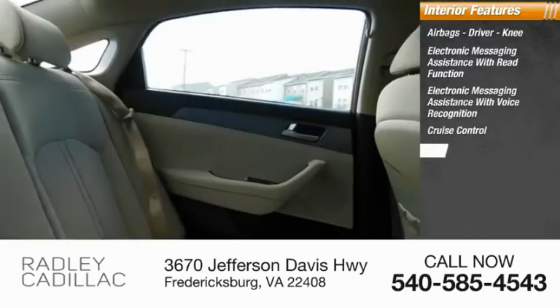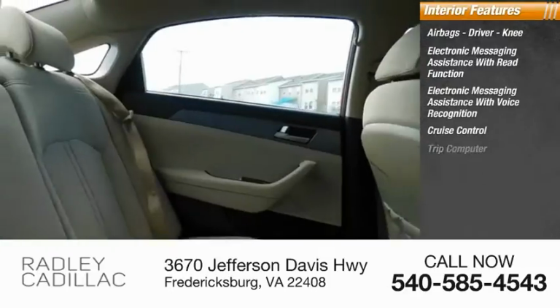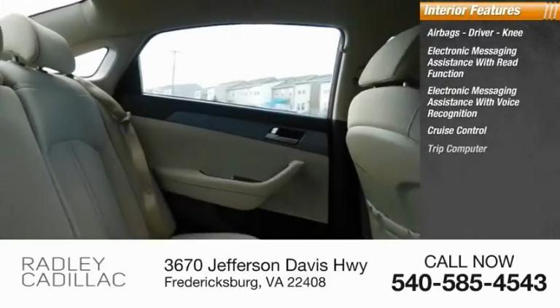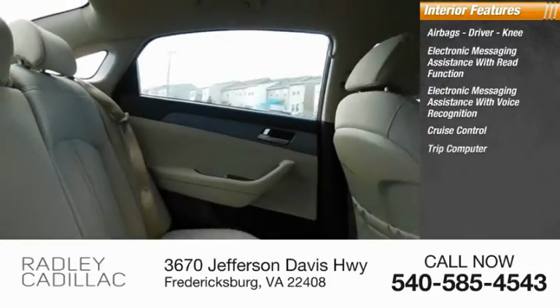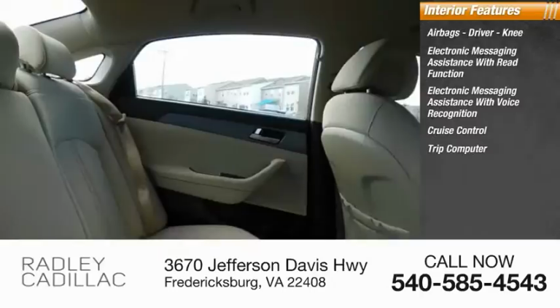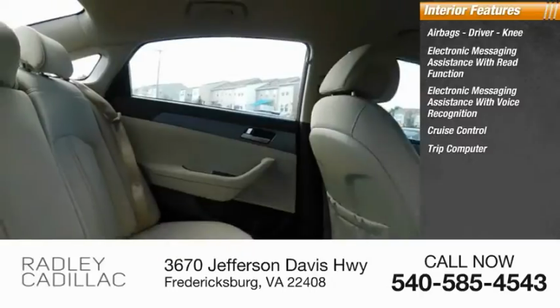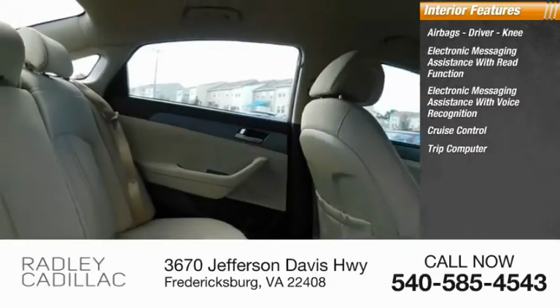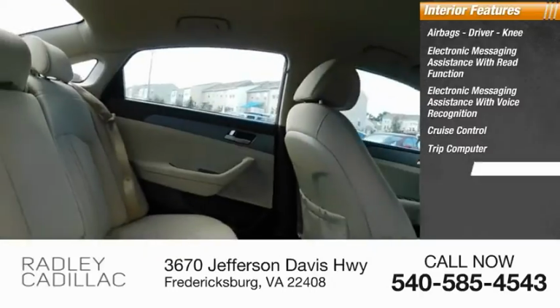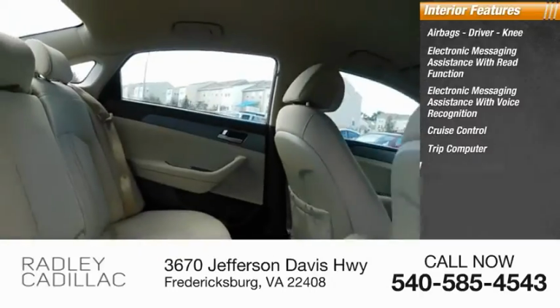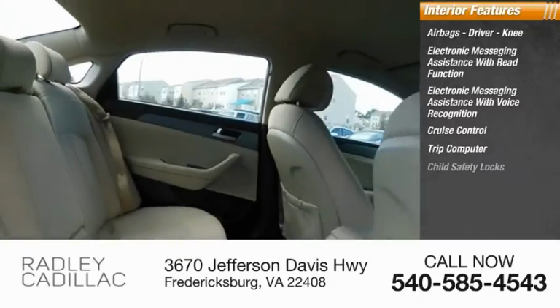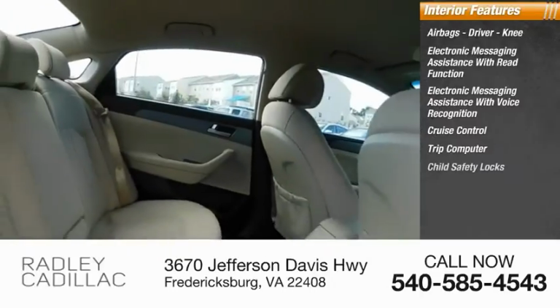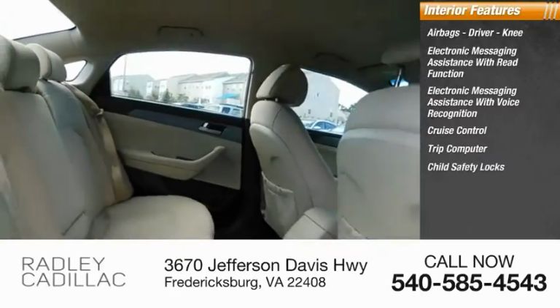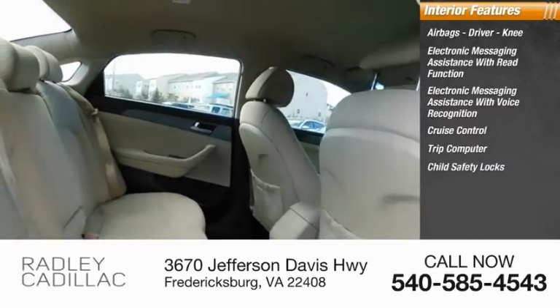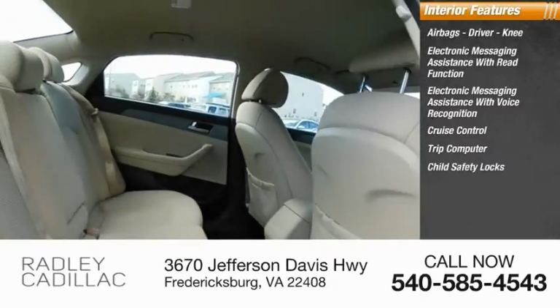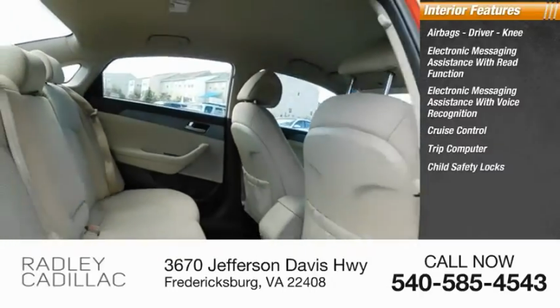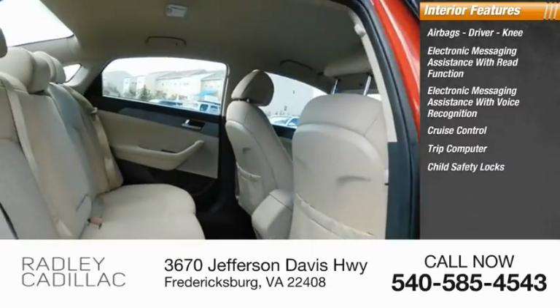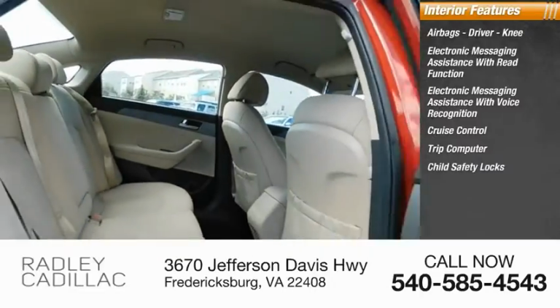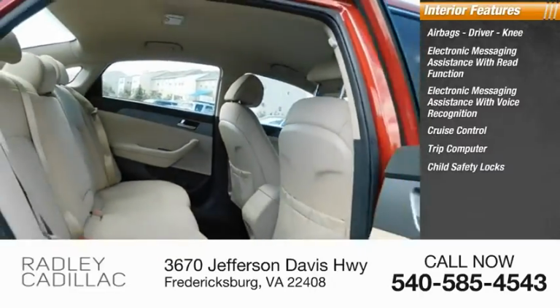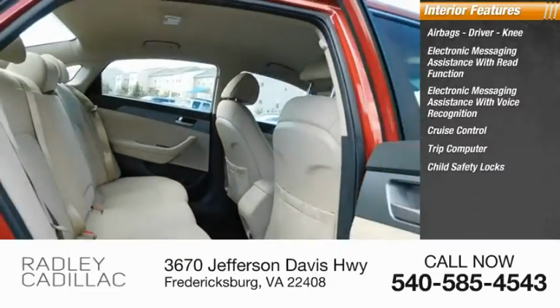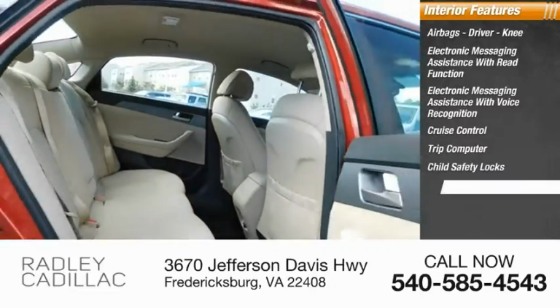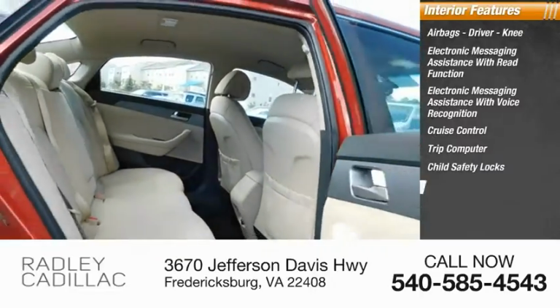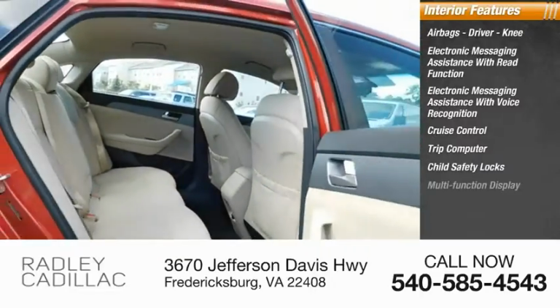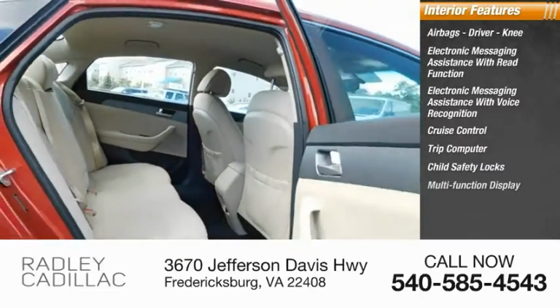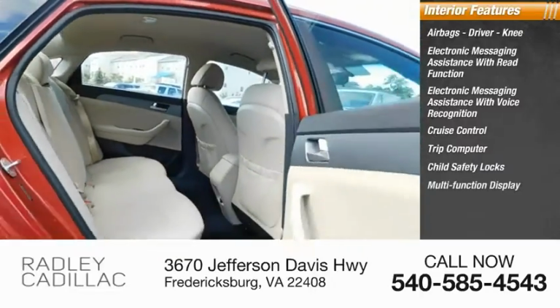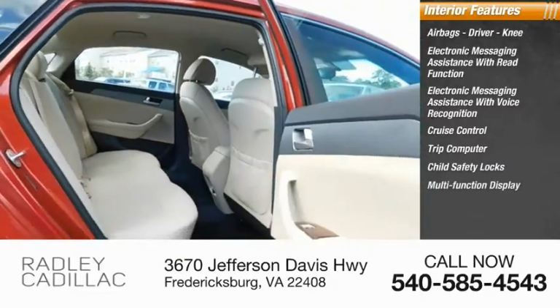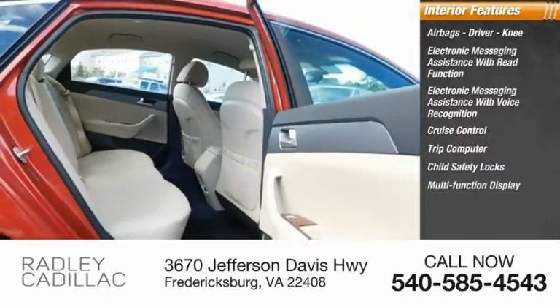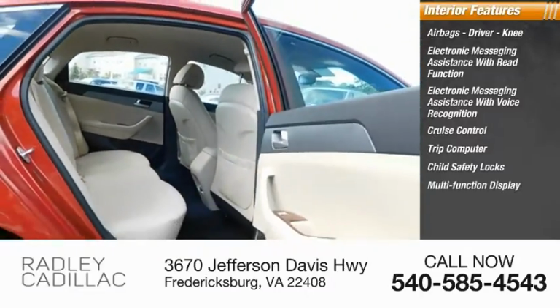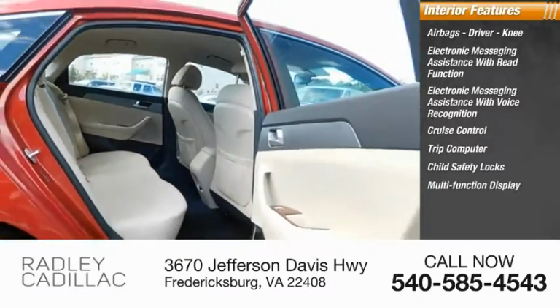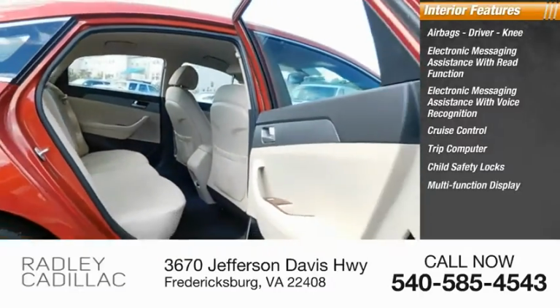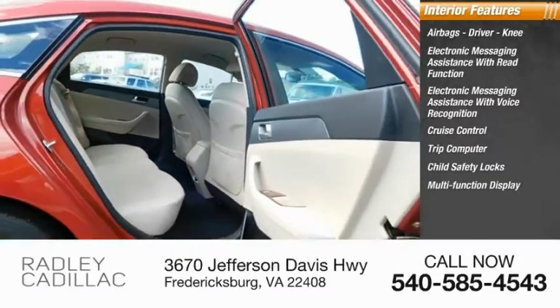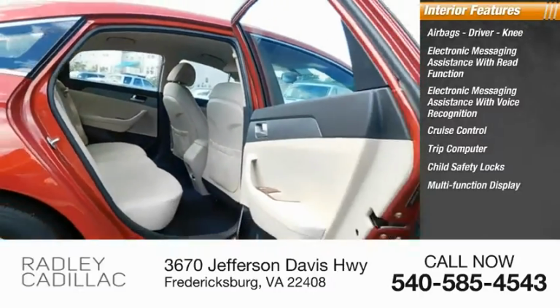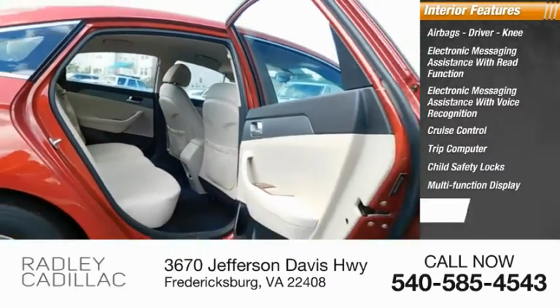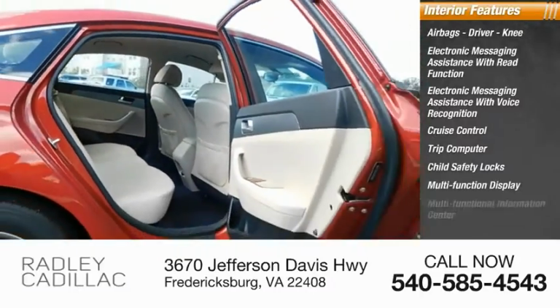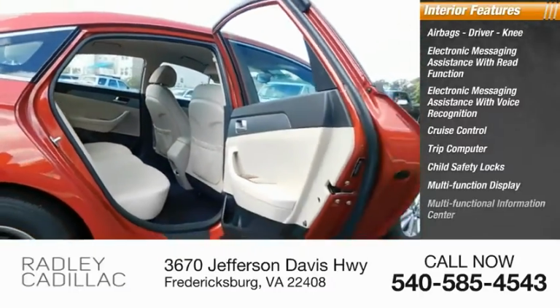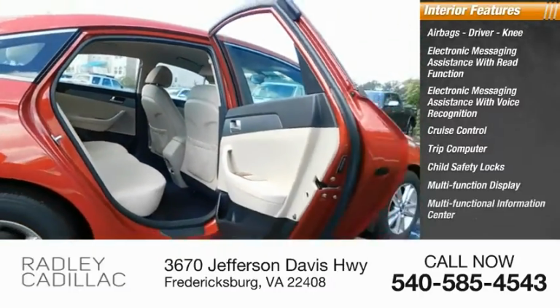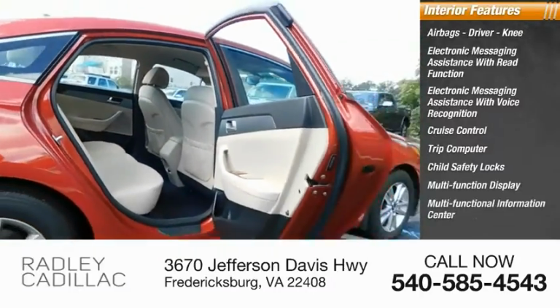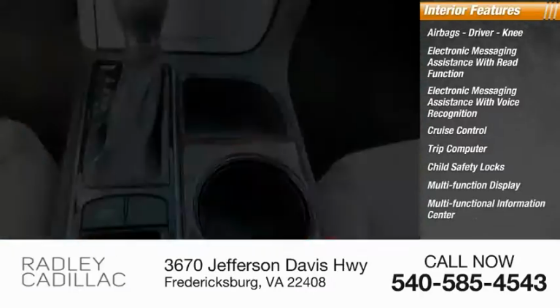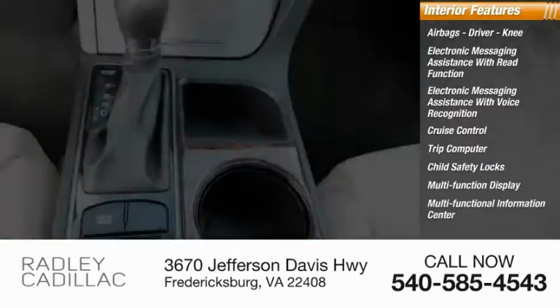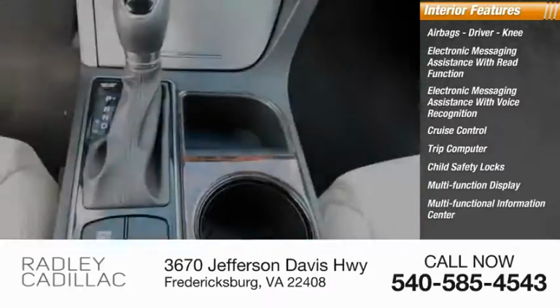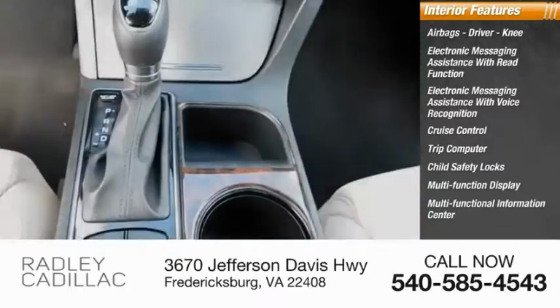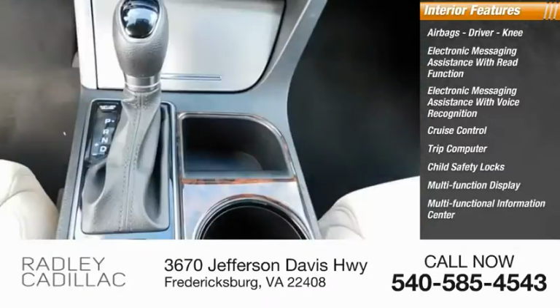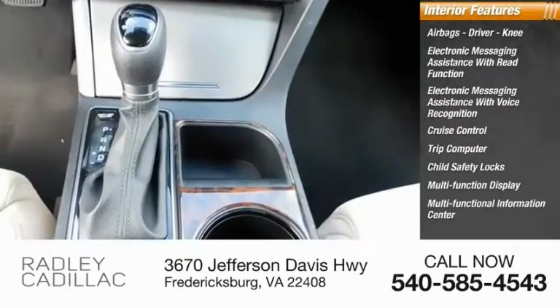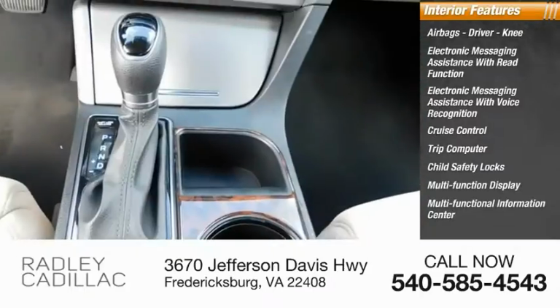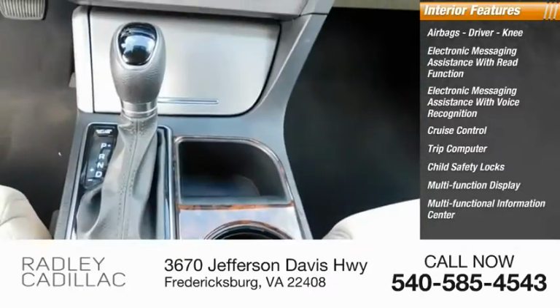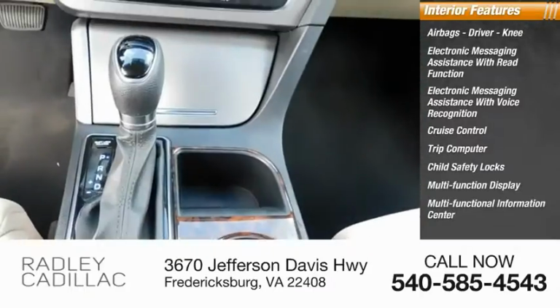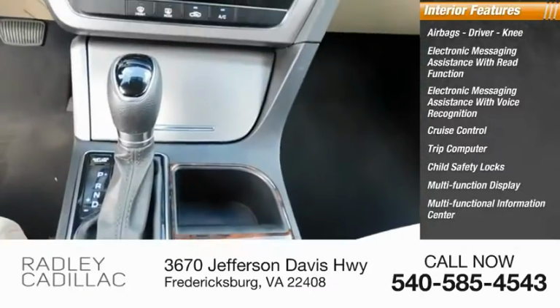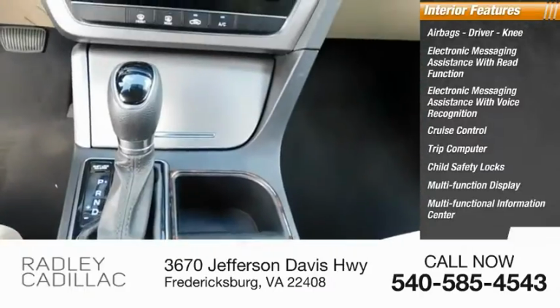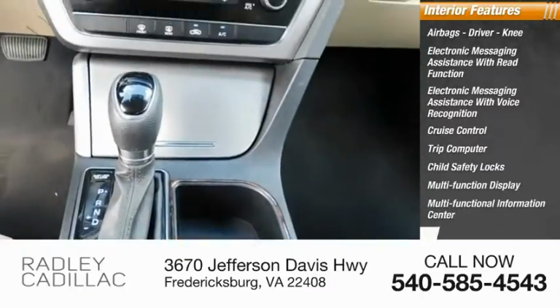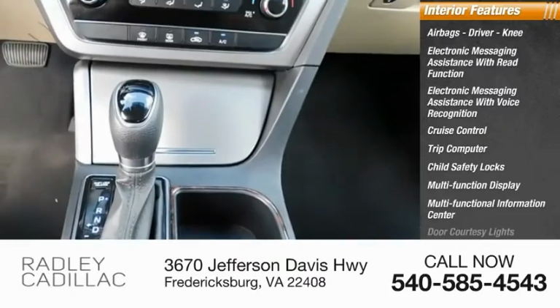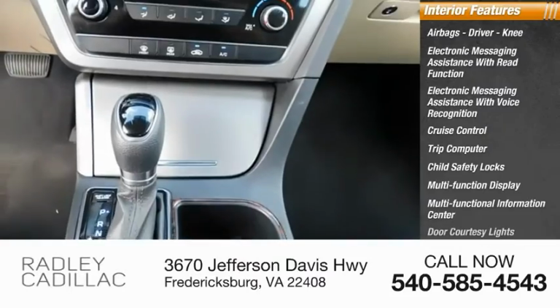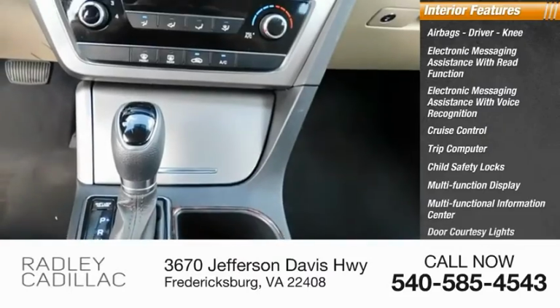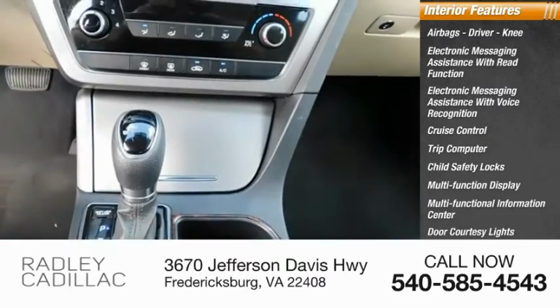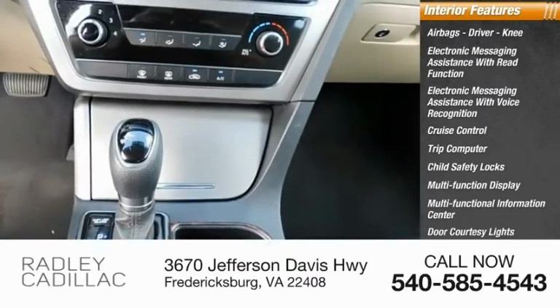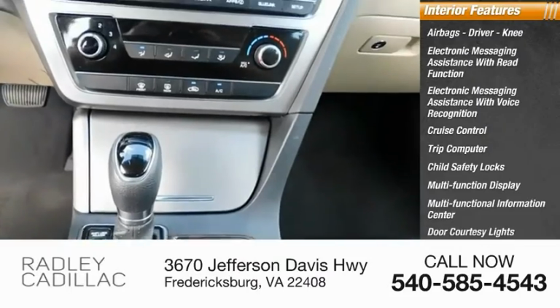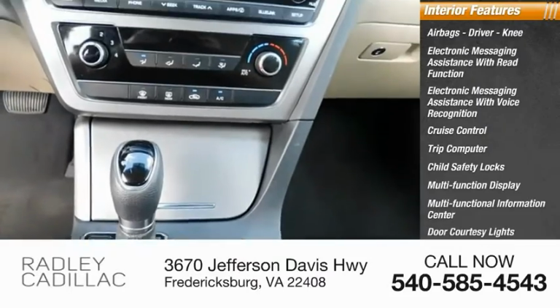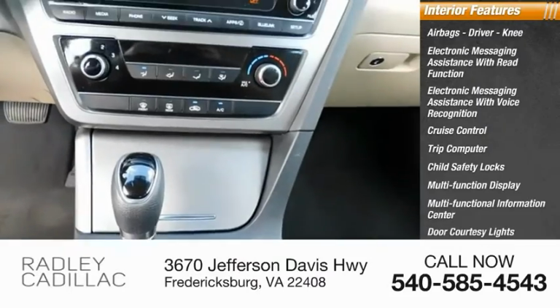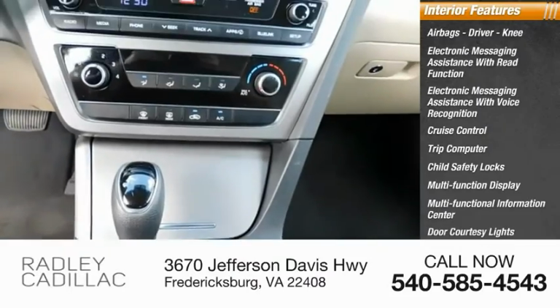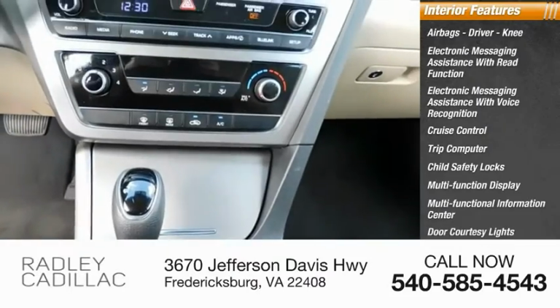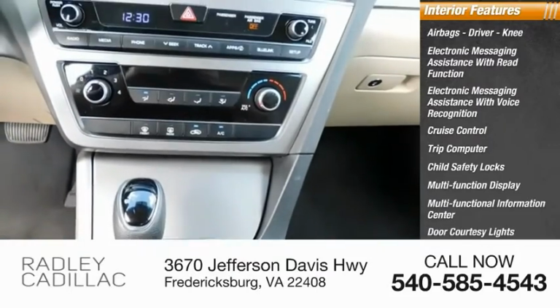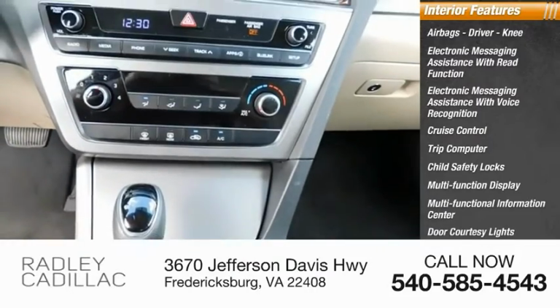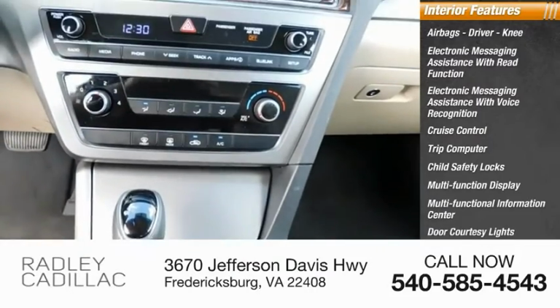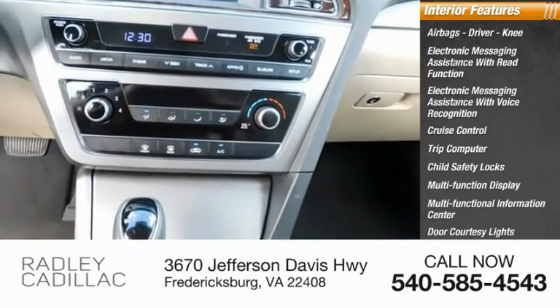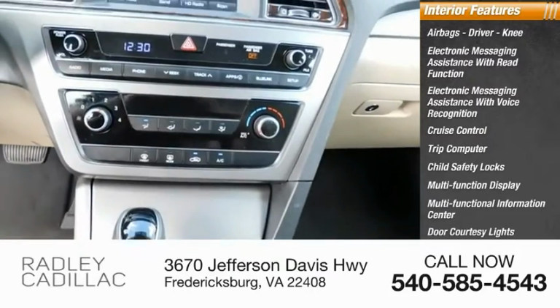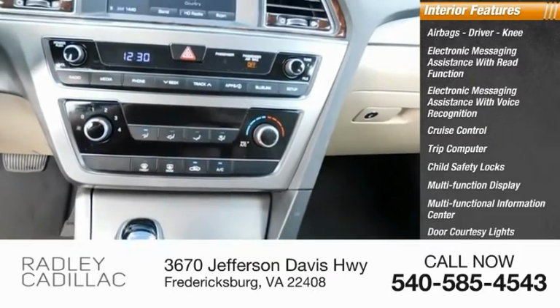Additional features include a trip computer, child safety locks, multi-function display, multi-functional information center, door courtesy lights, and tachometer.